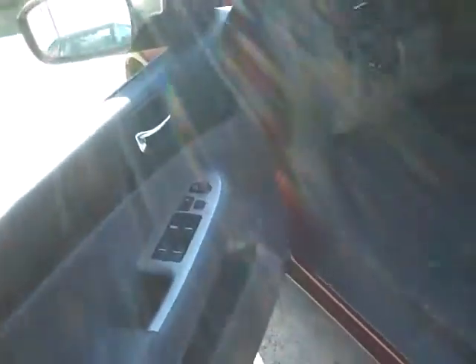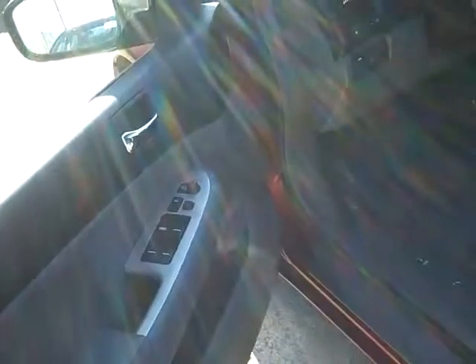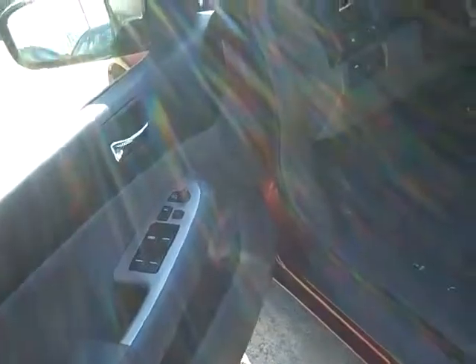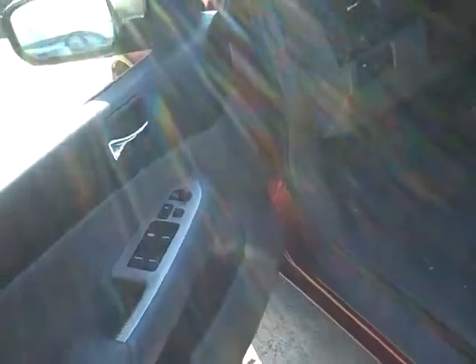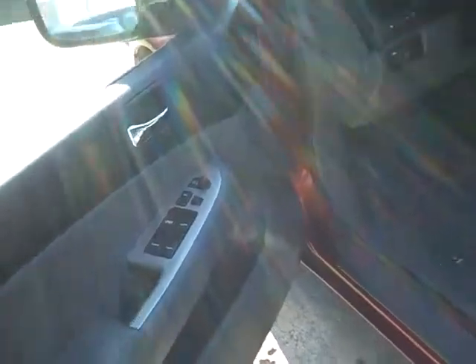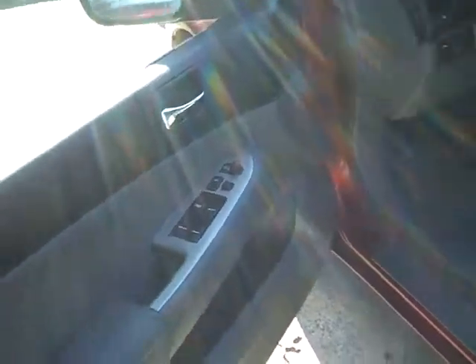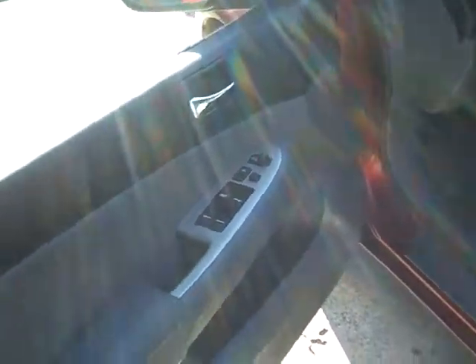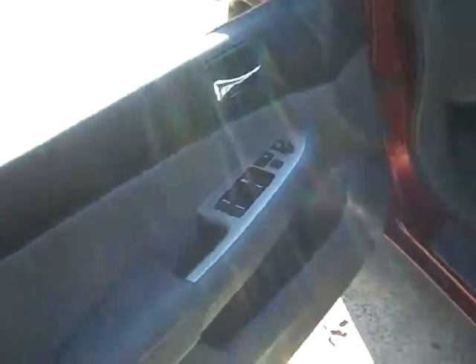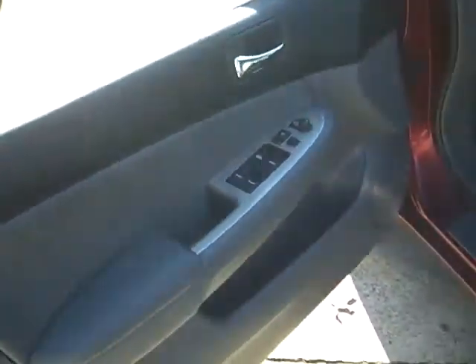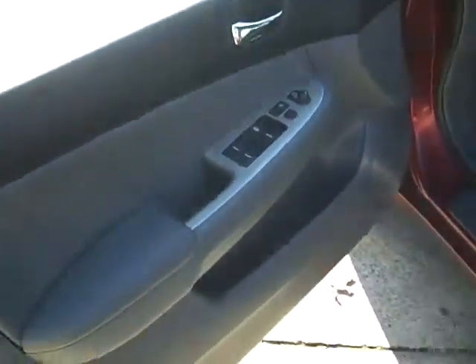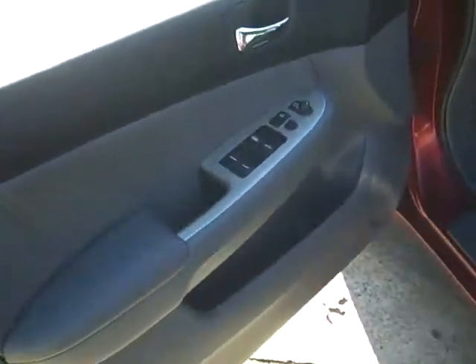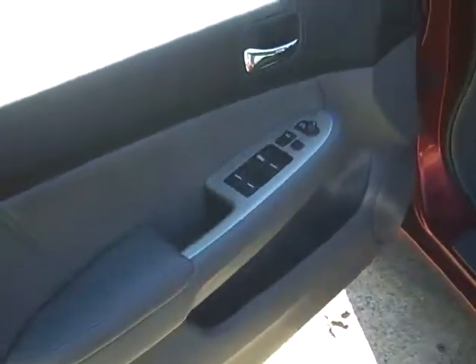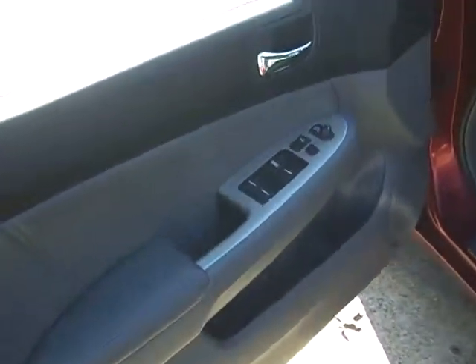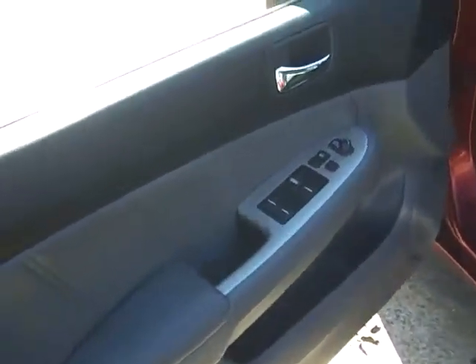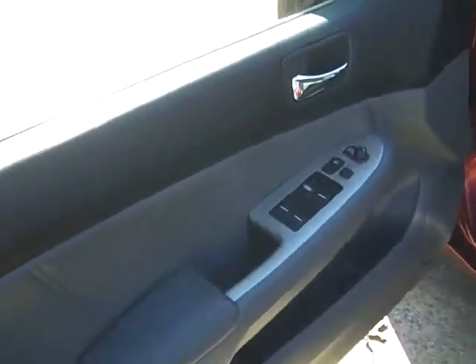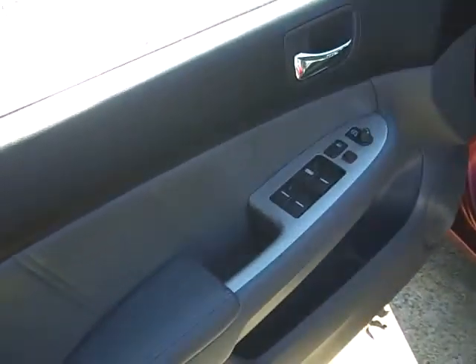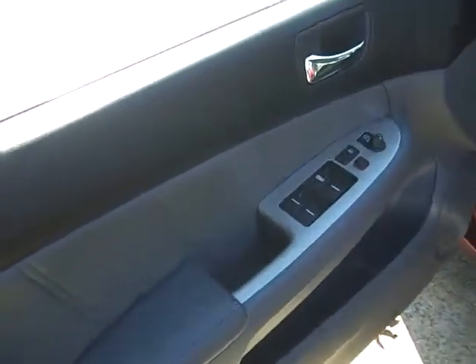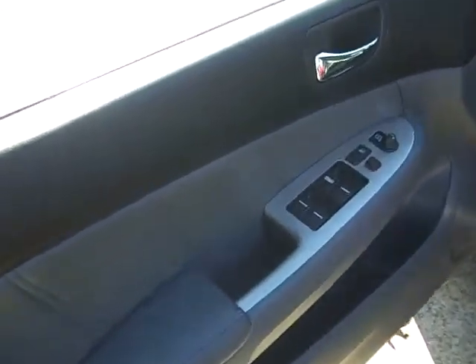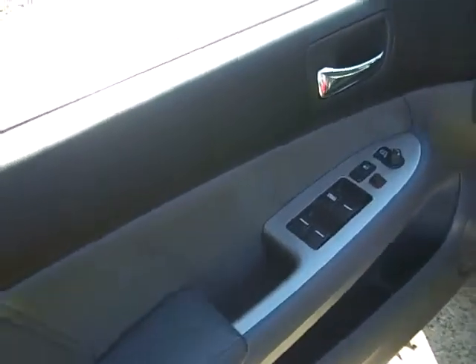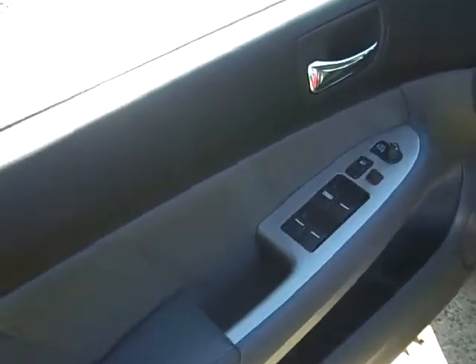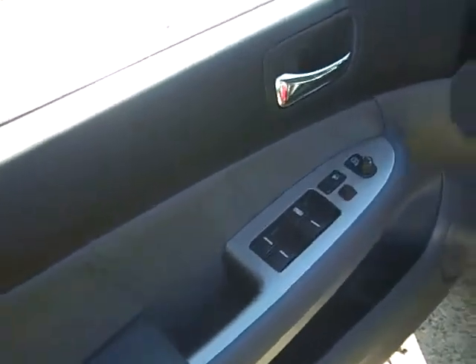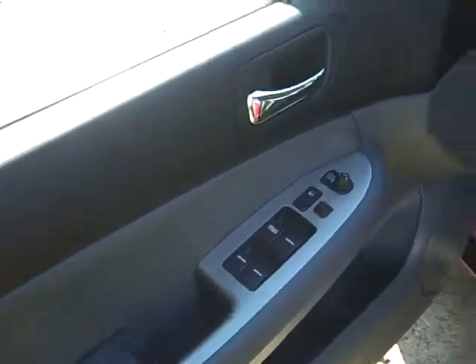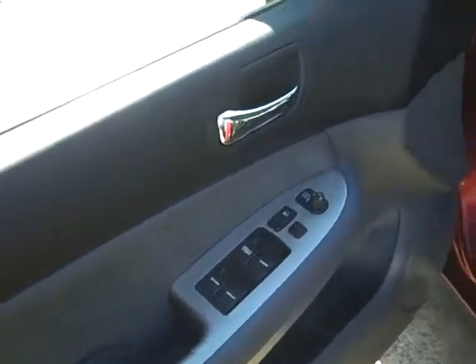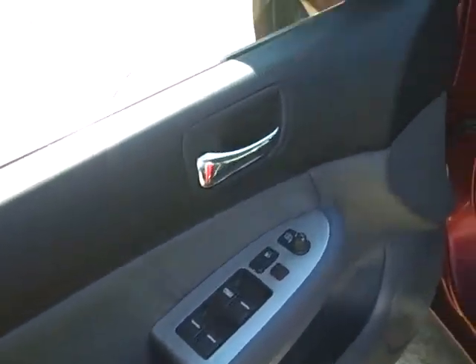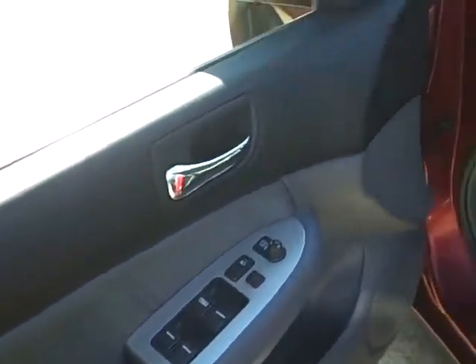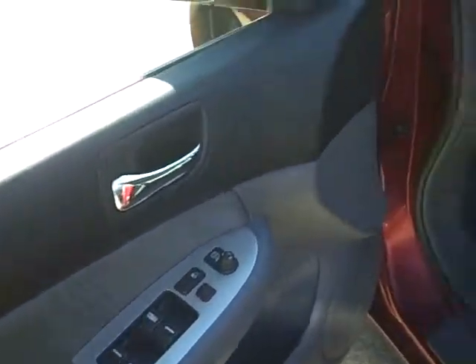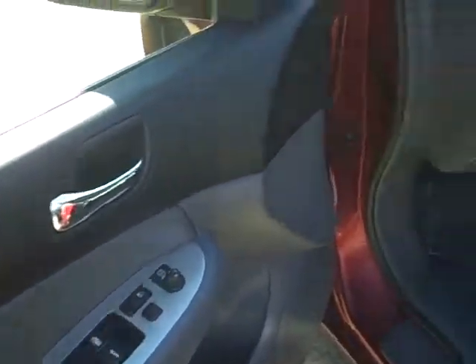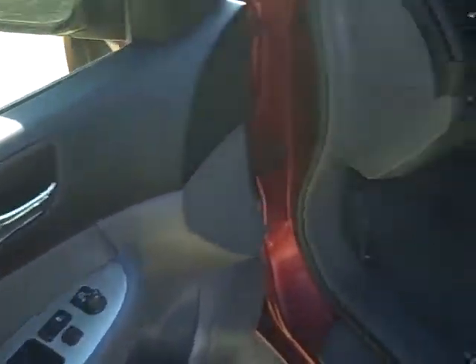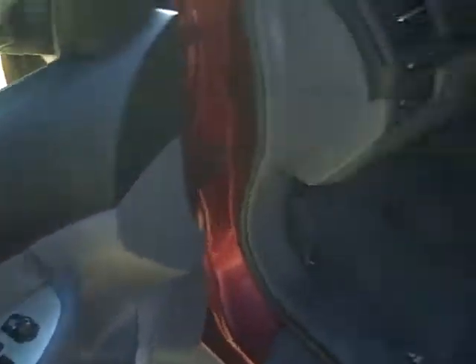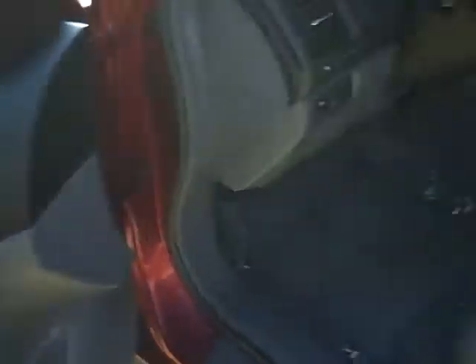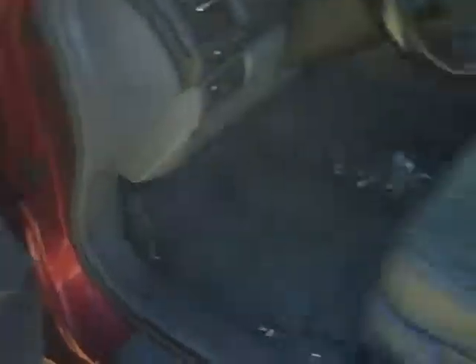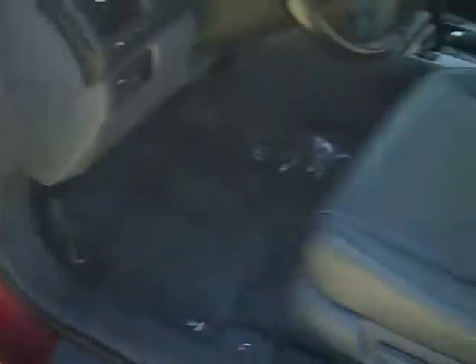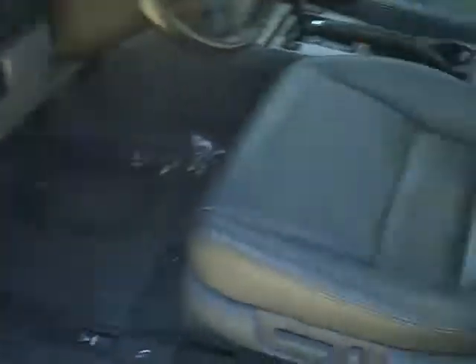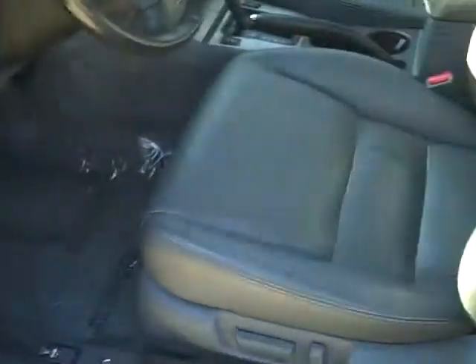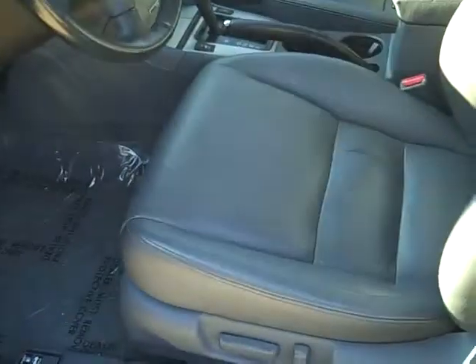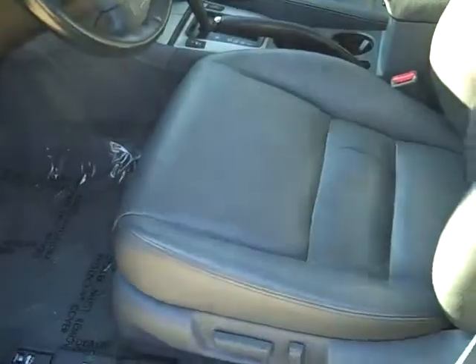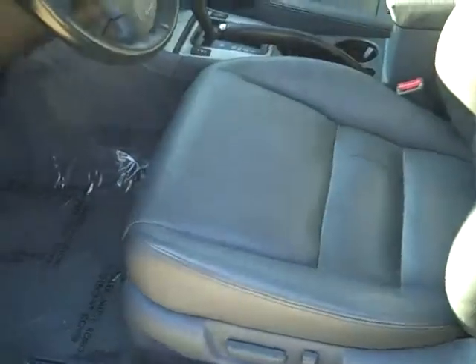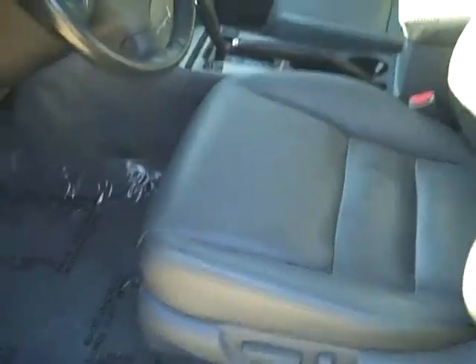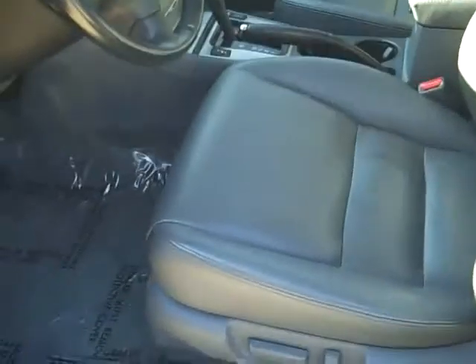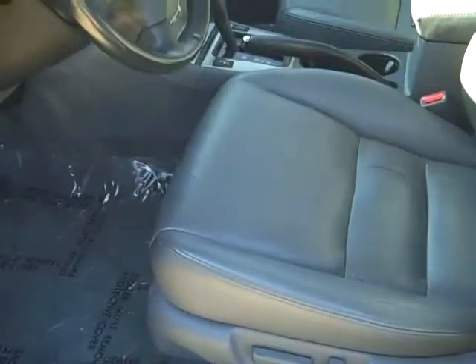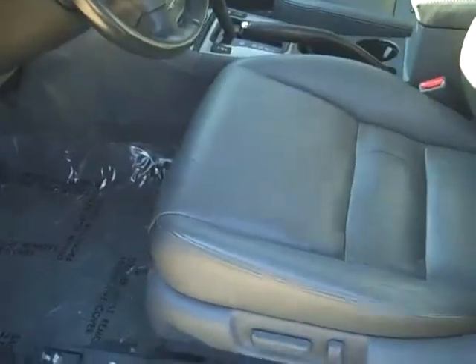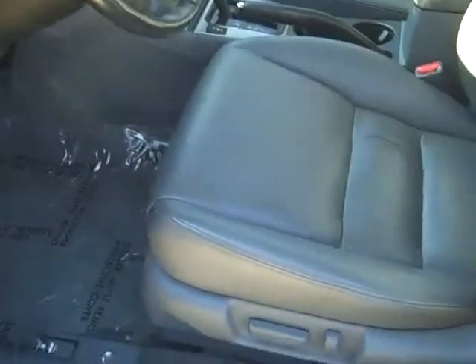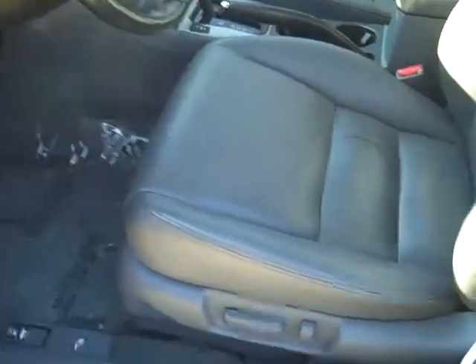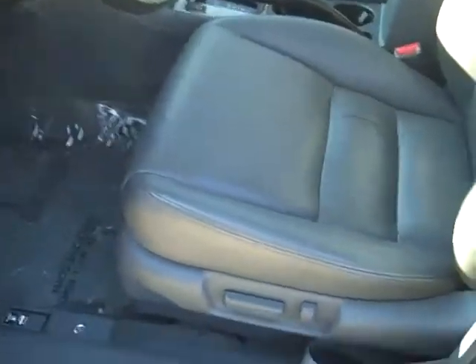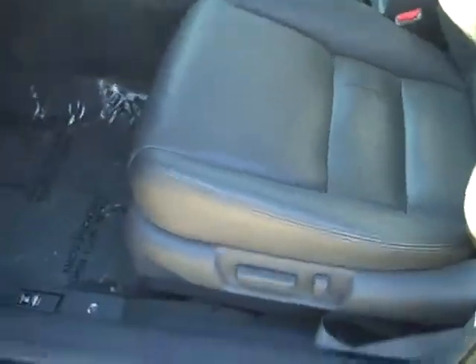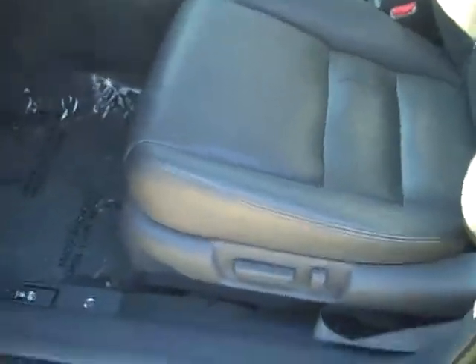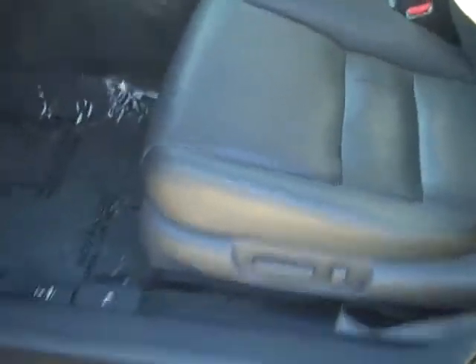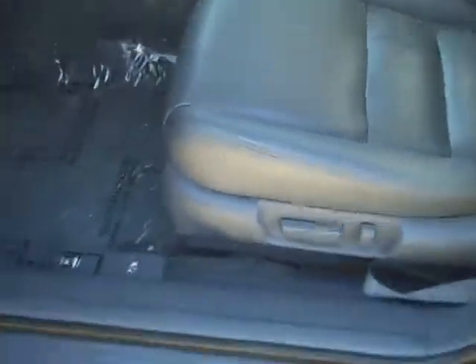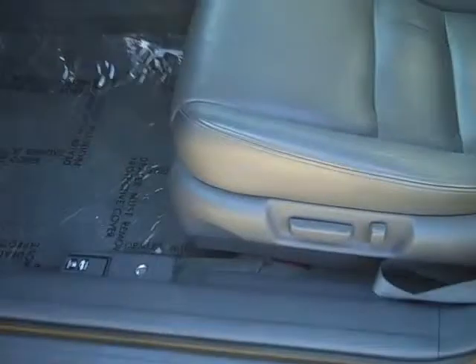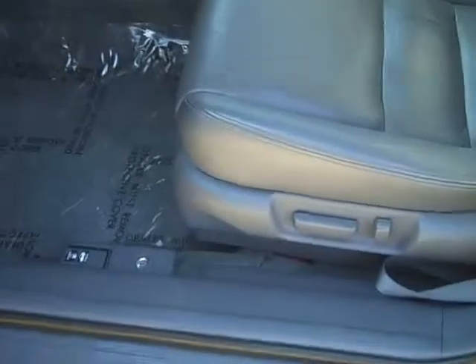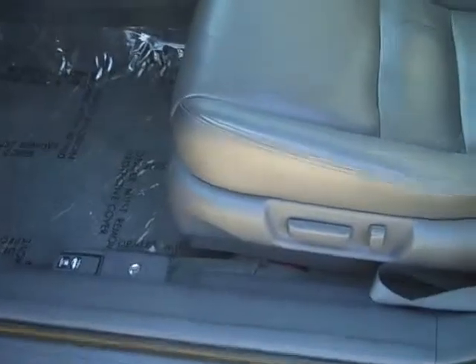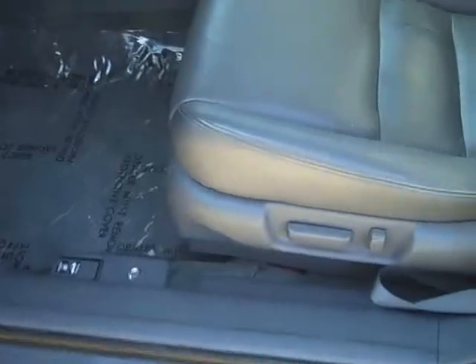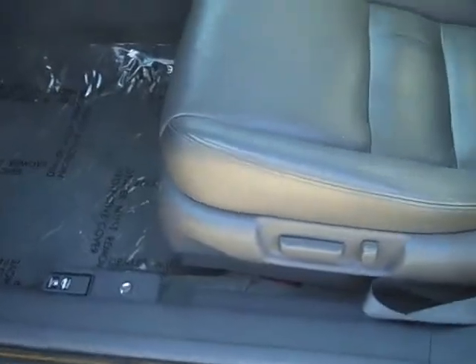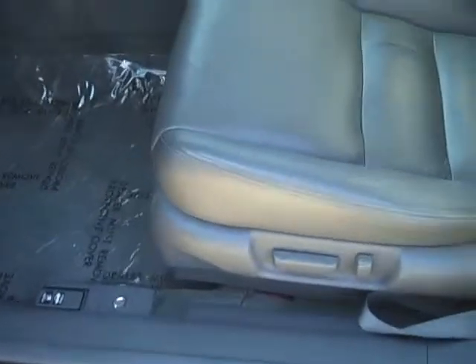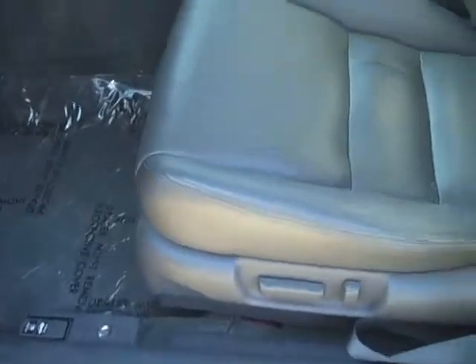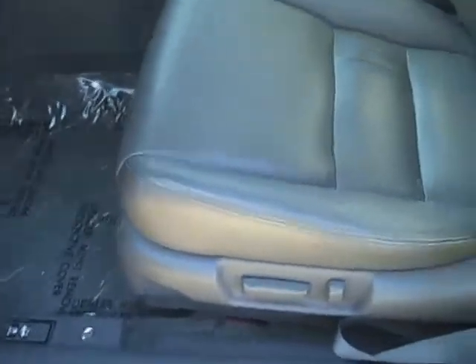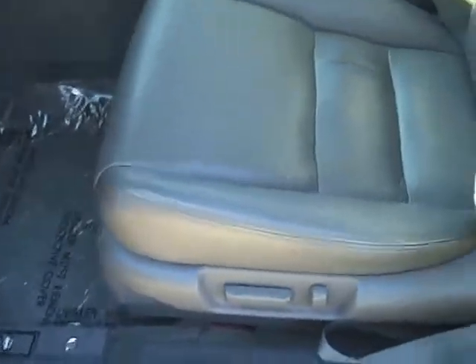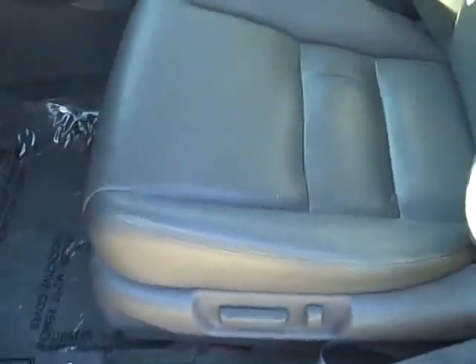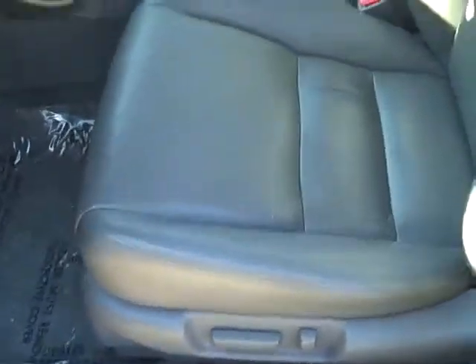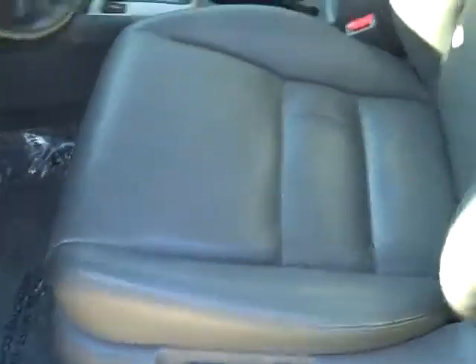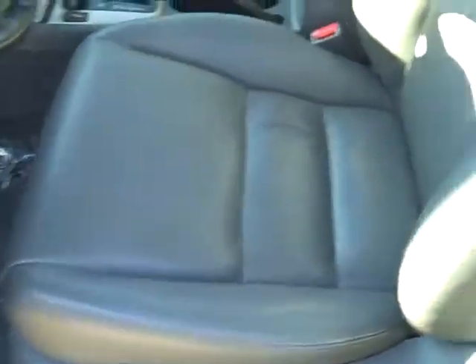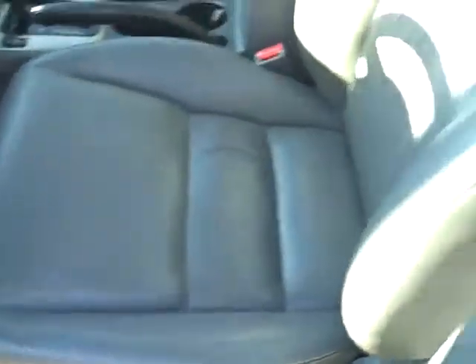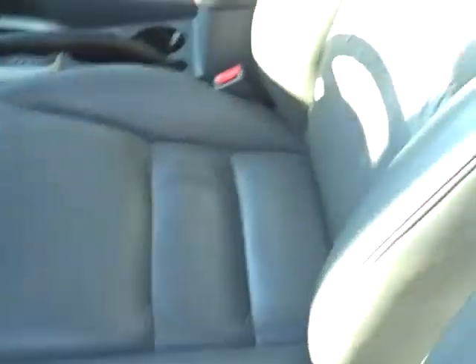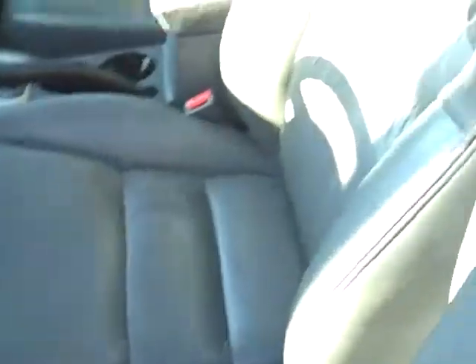It's got the windows, the locks, the mirrors. It's a gray all leather power seat setup.